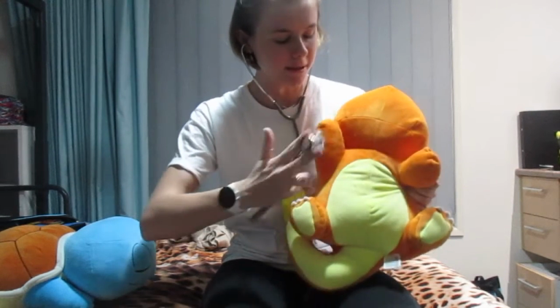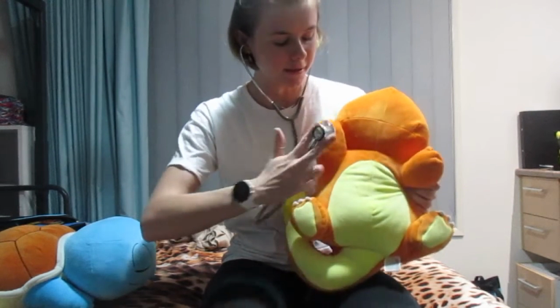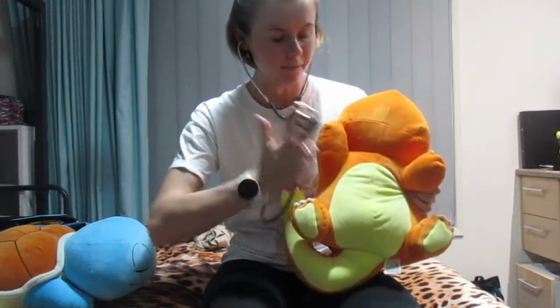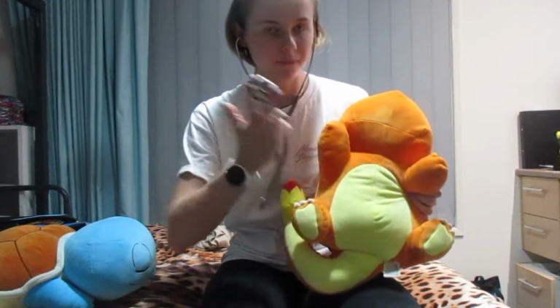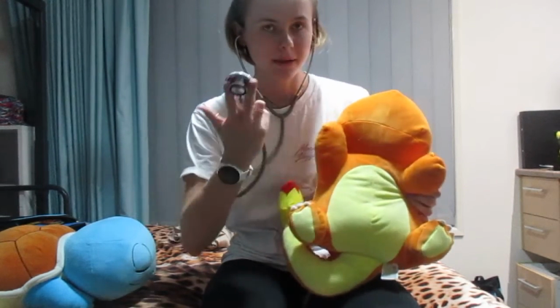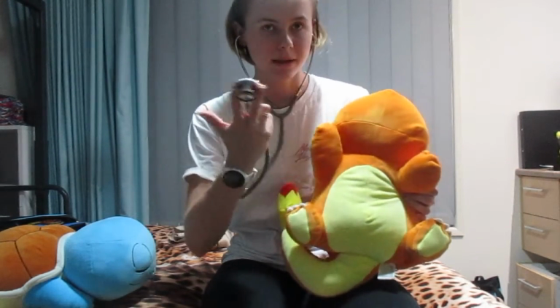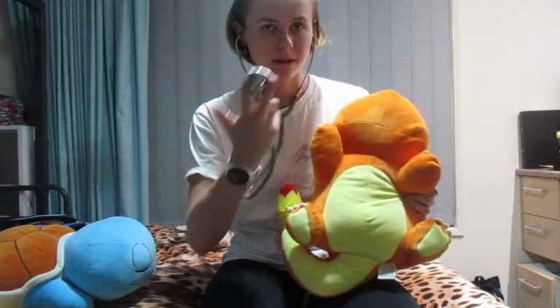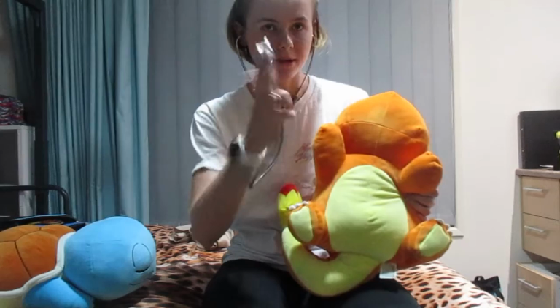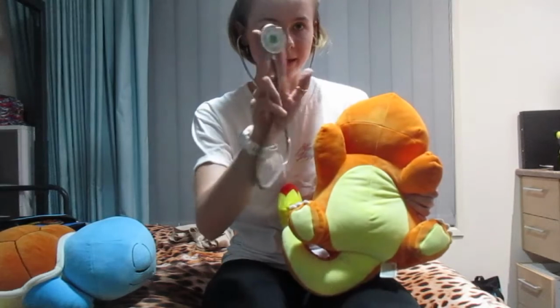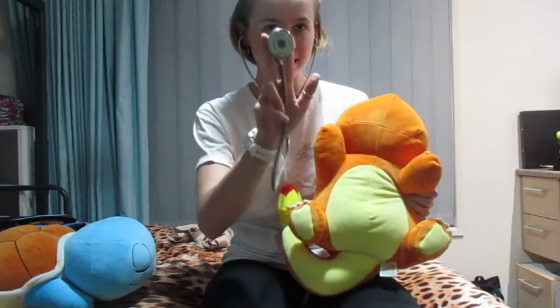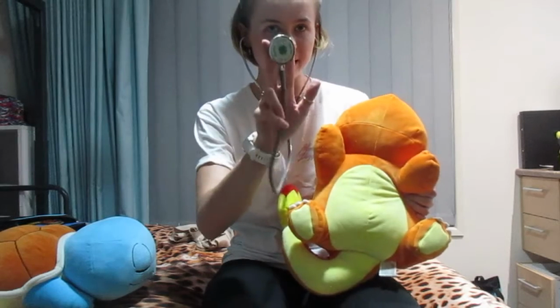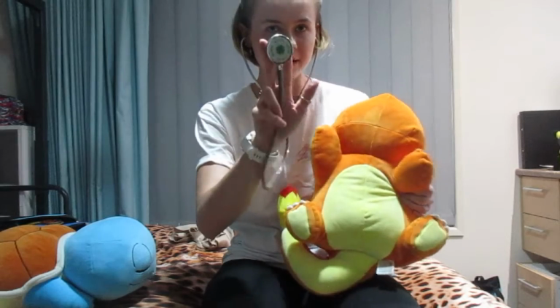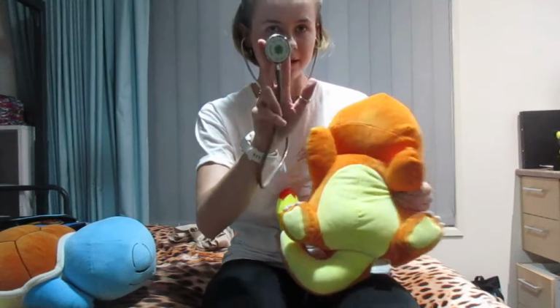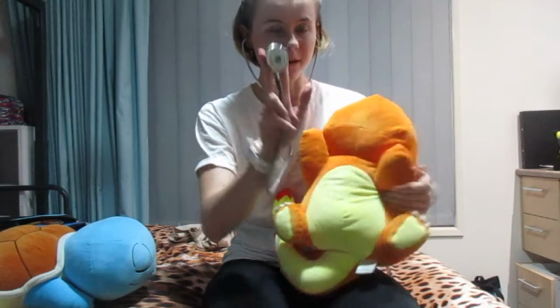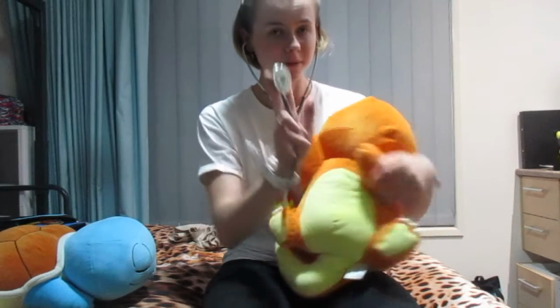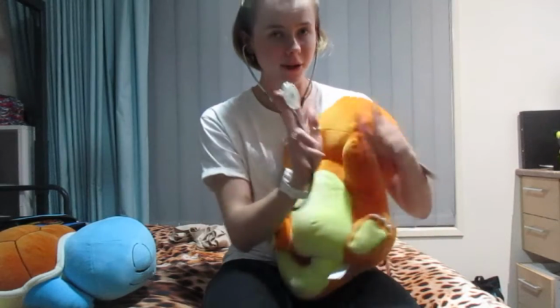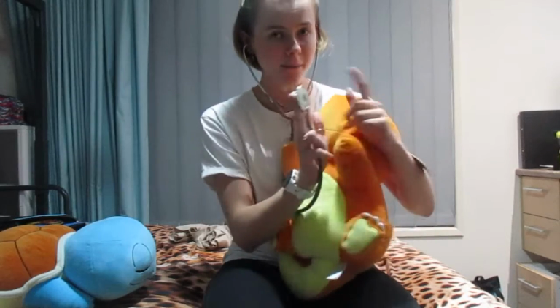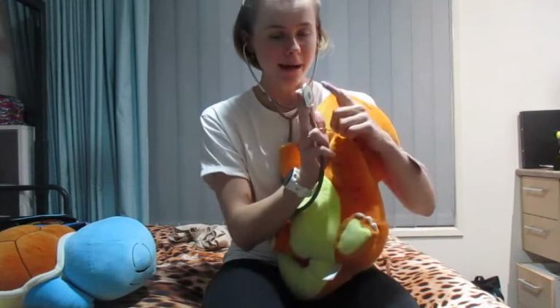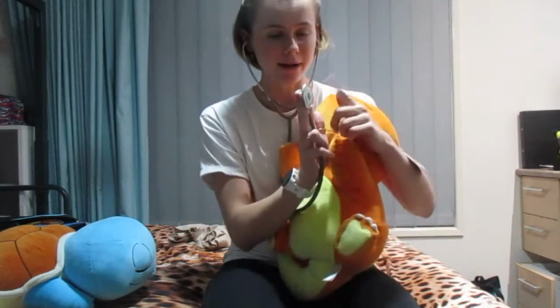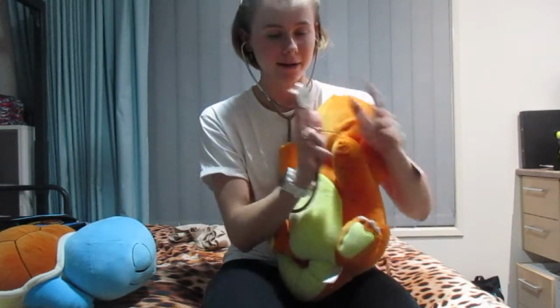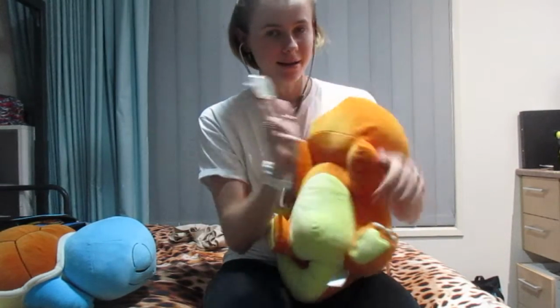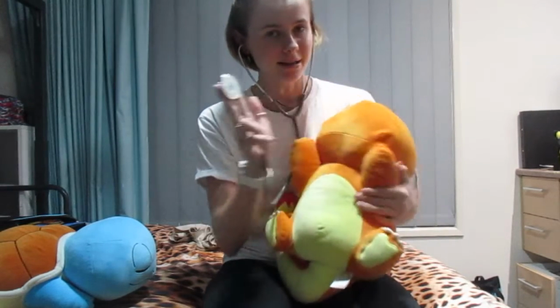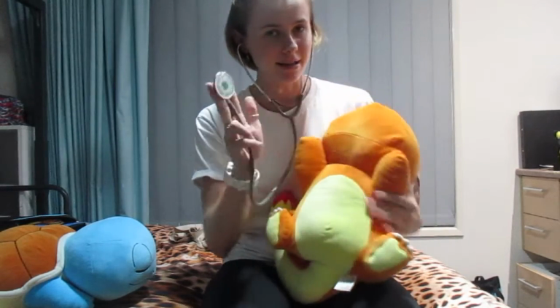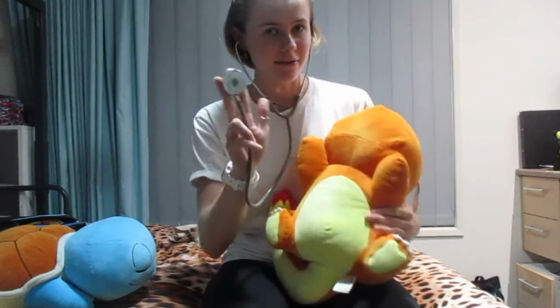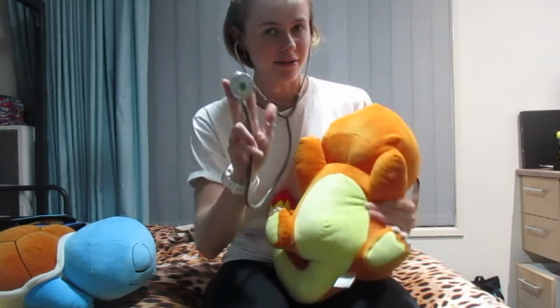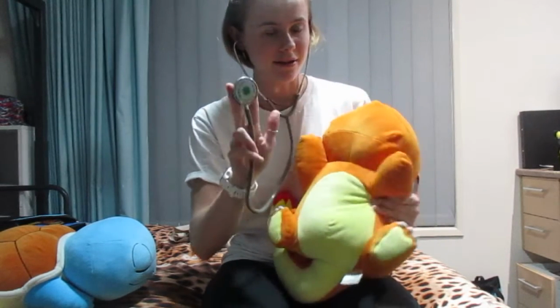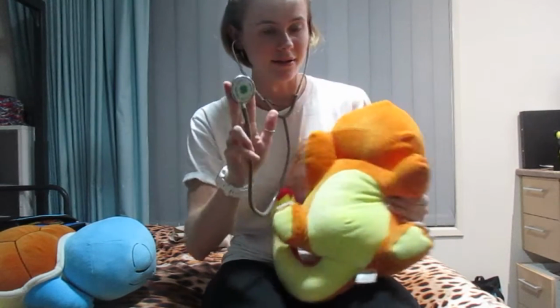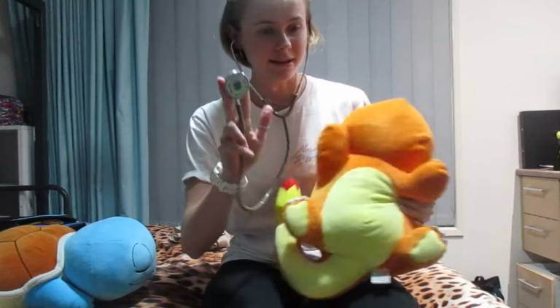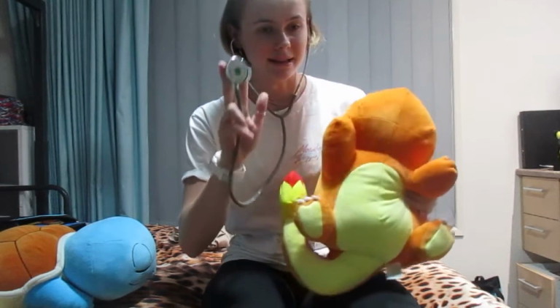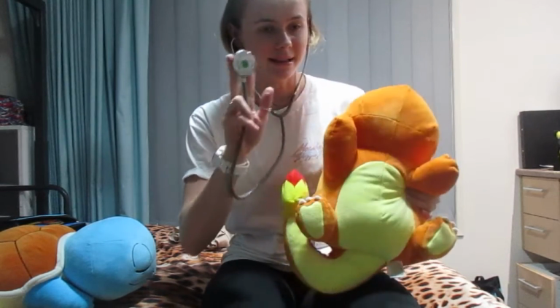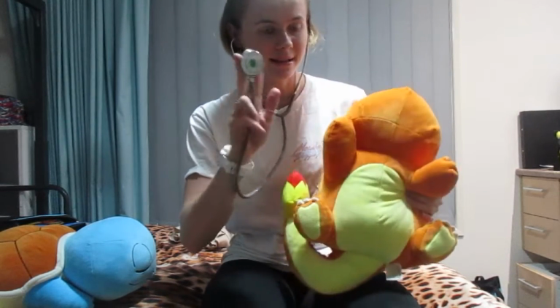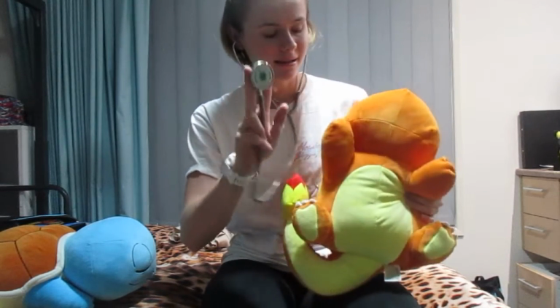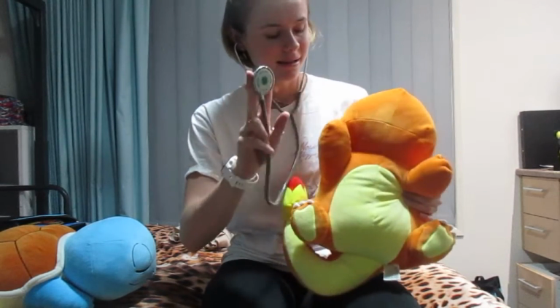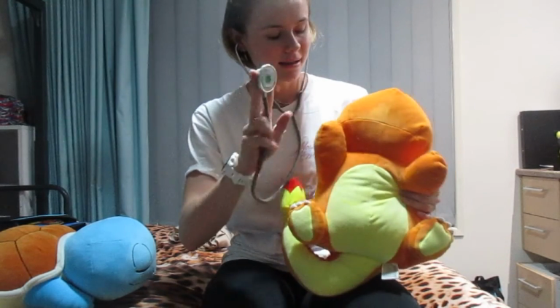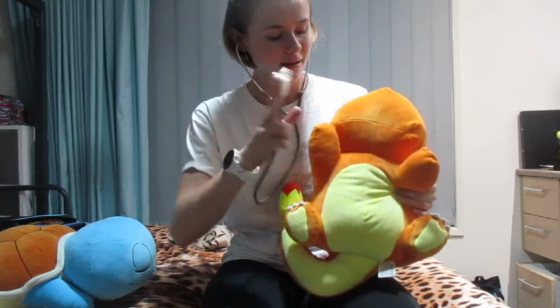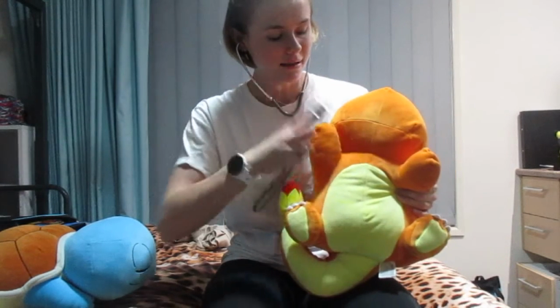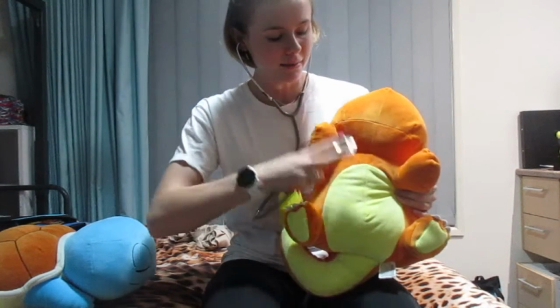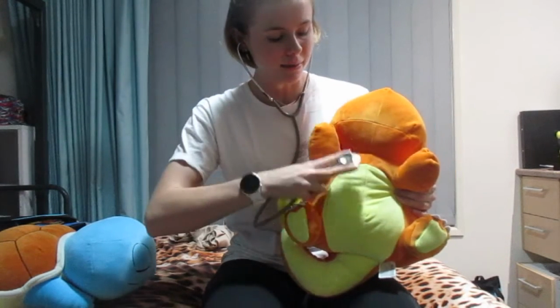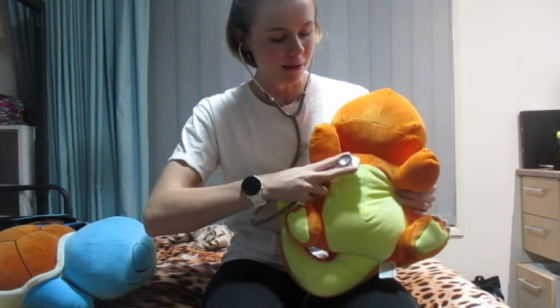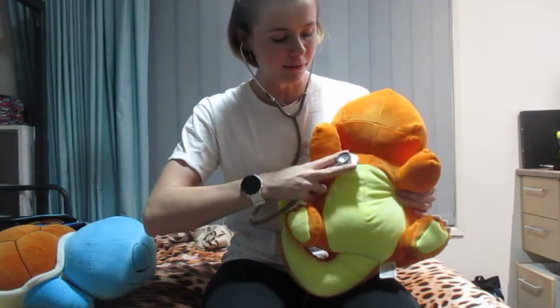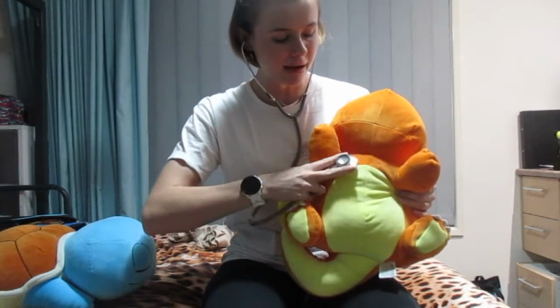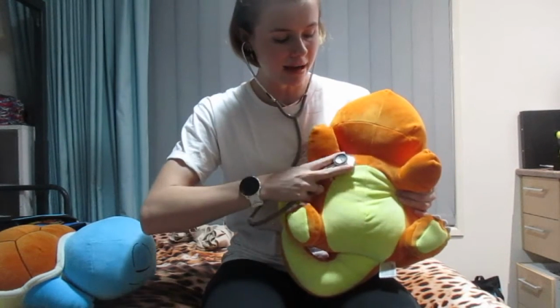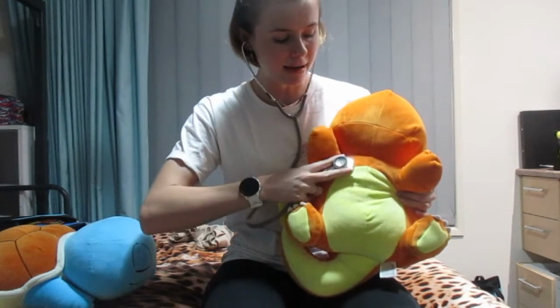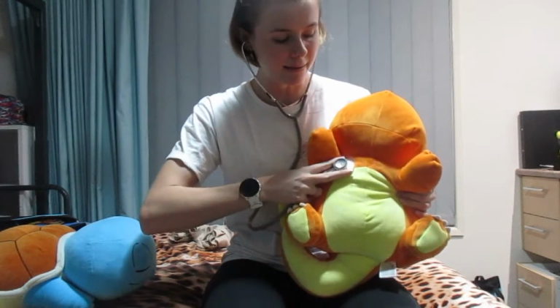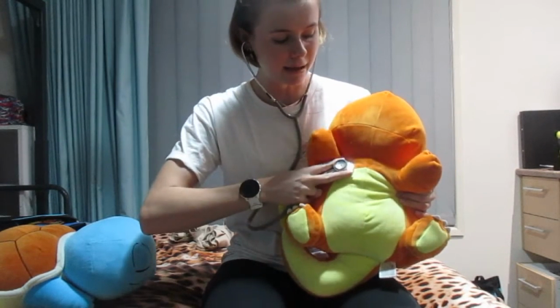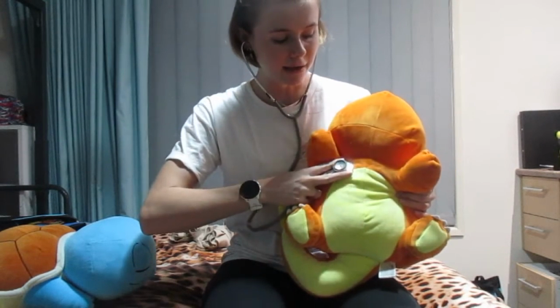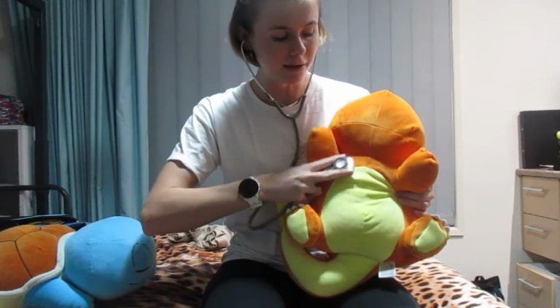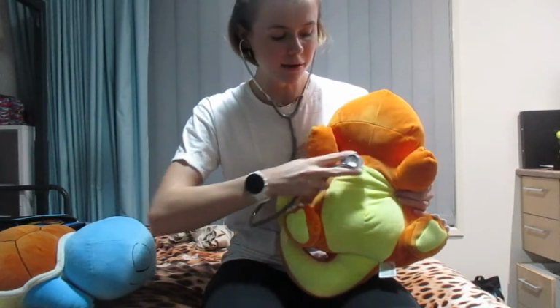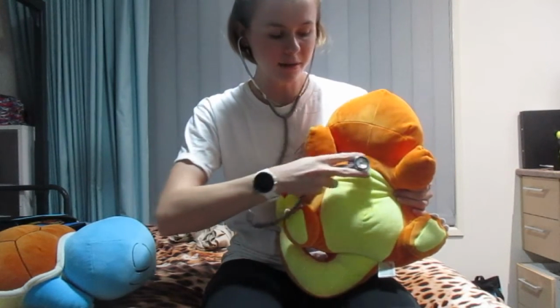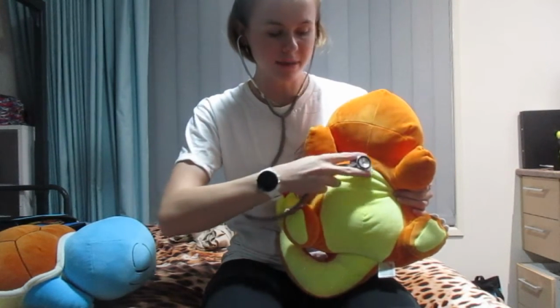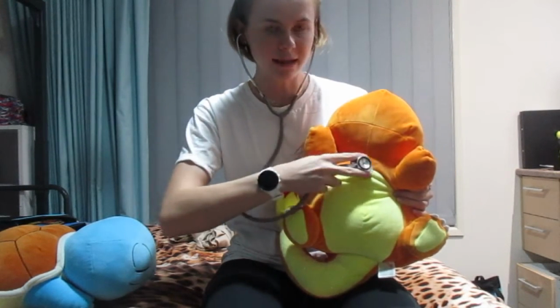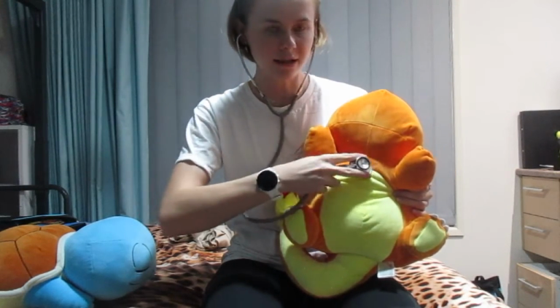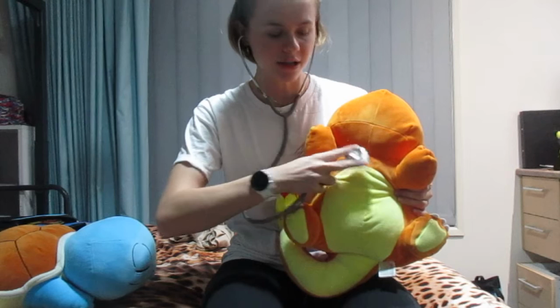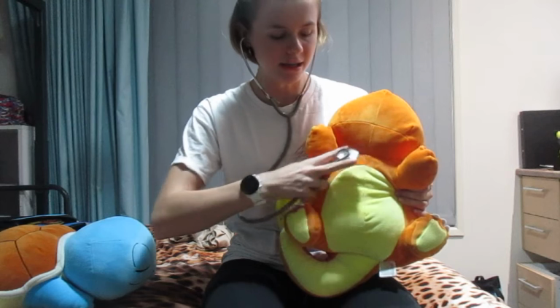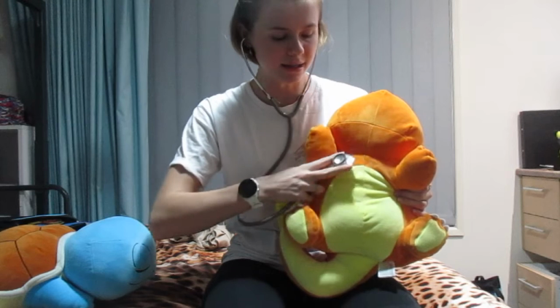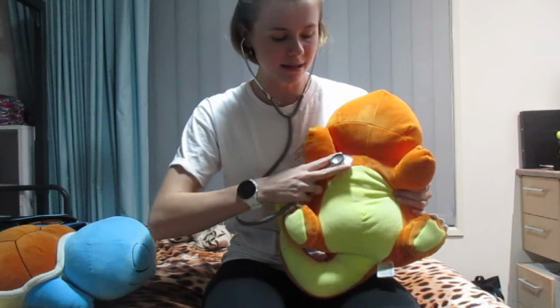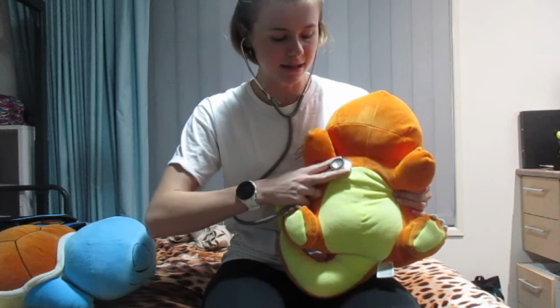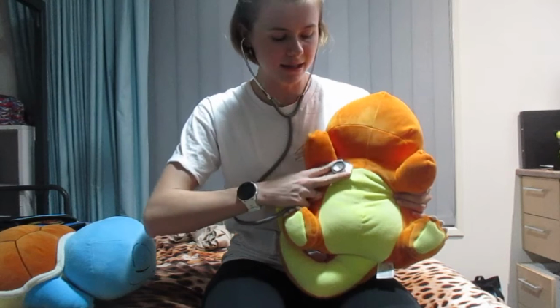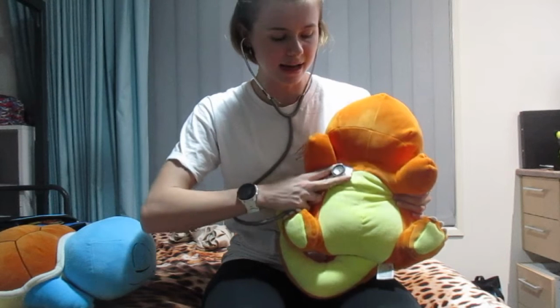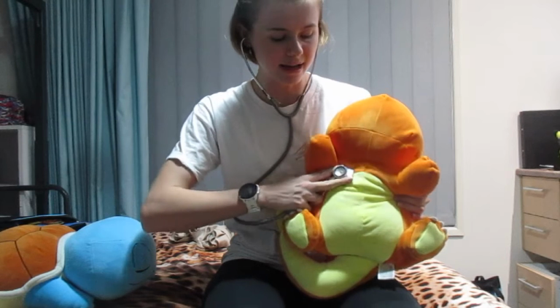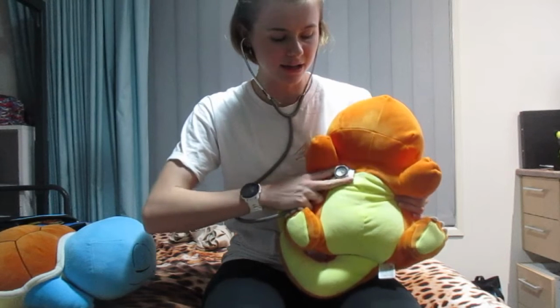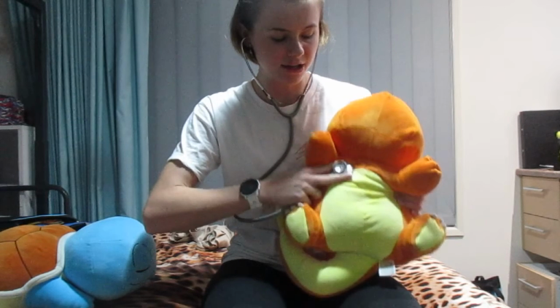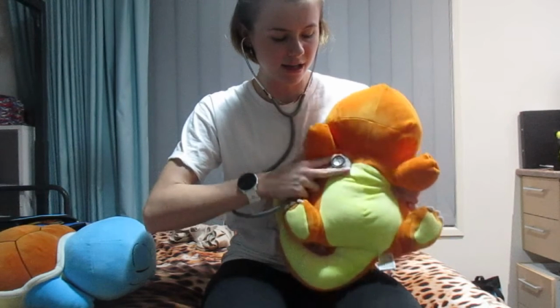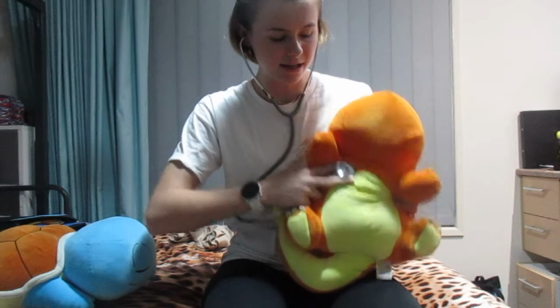So, use my stethoscope. Don't bang on it because they're very noisy. Put it right up here. You don't want to go in the middle of the chest, on the side of the chest.